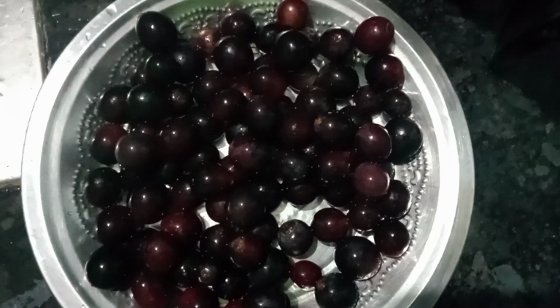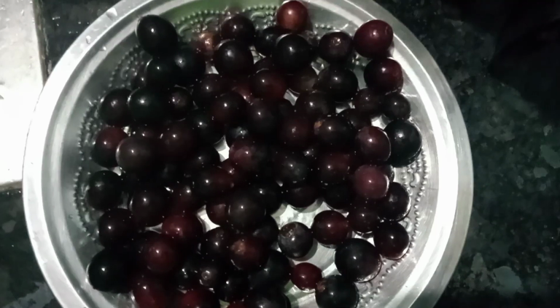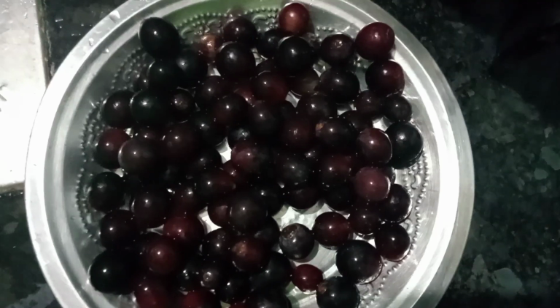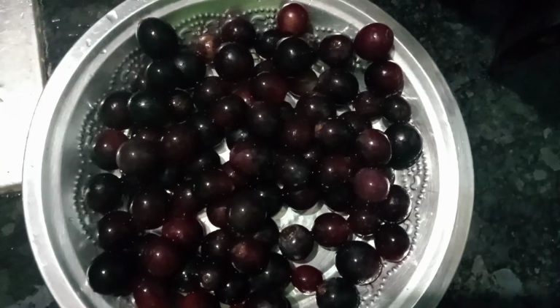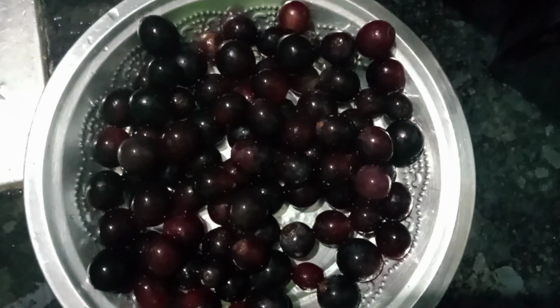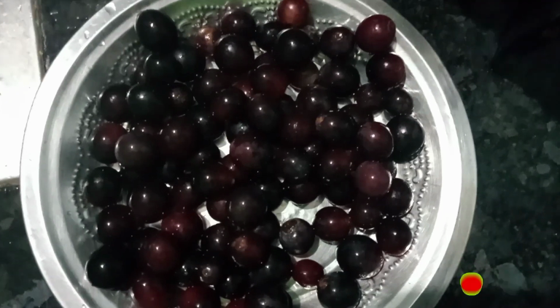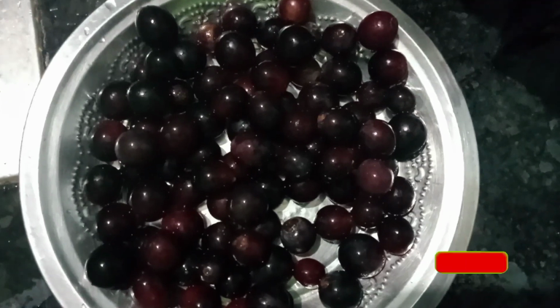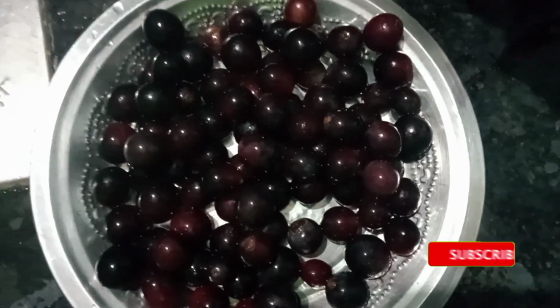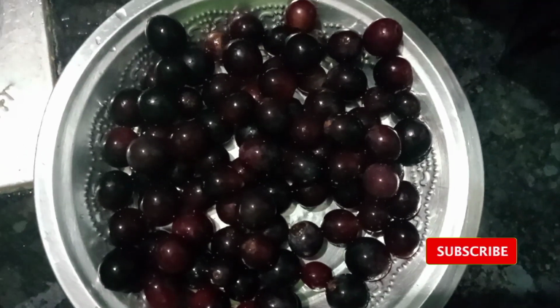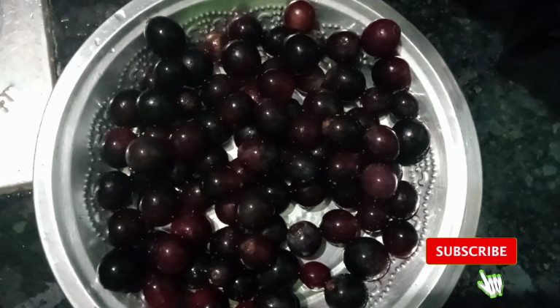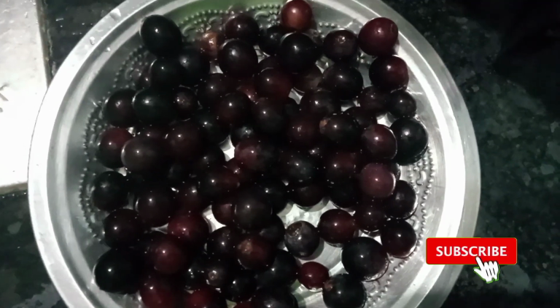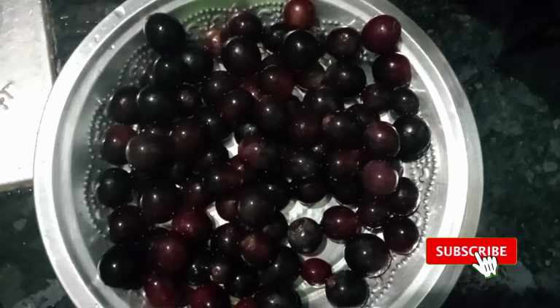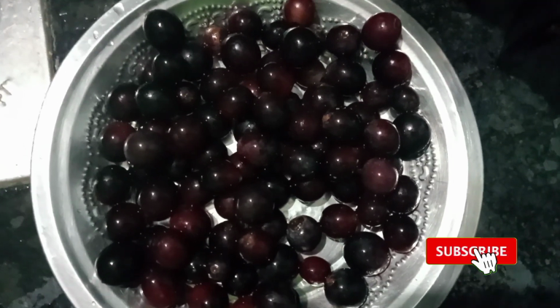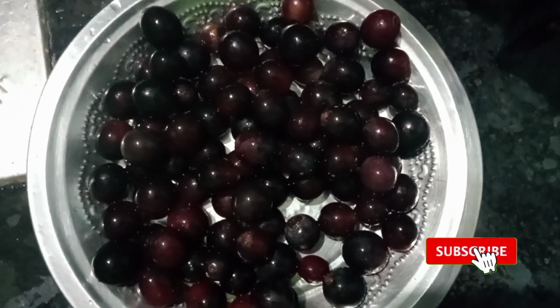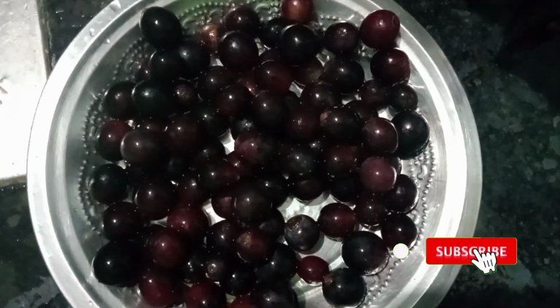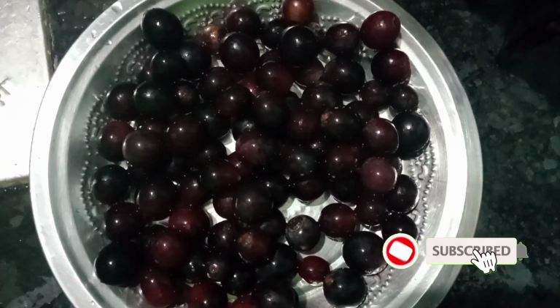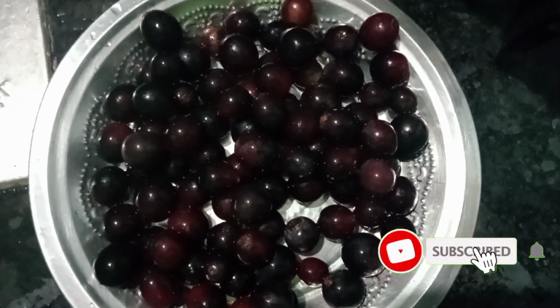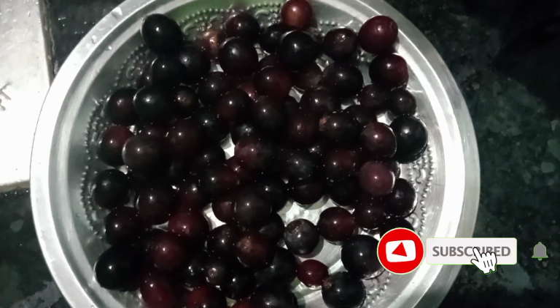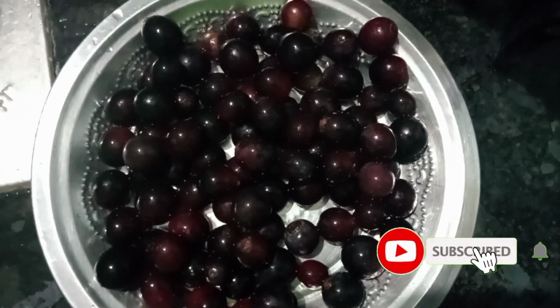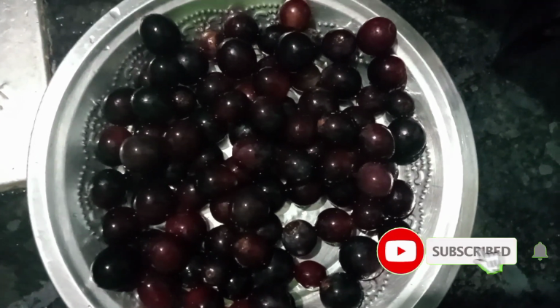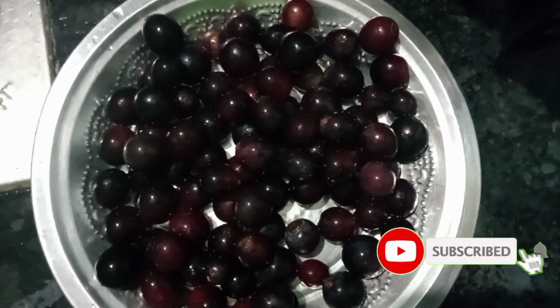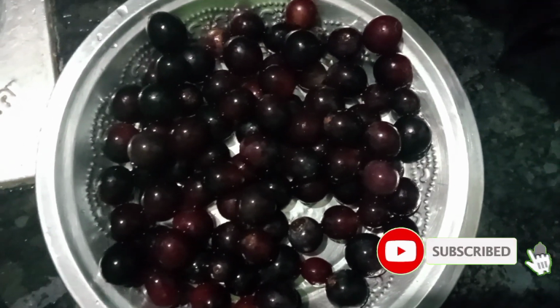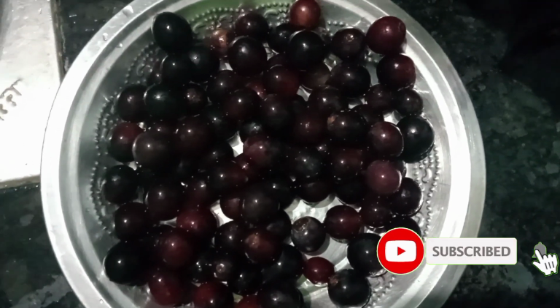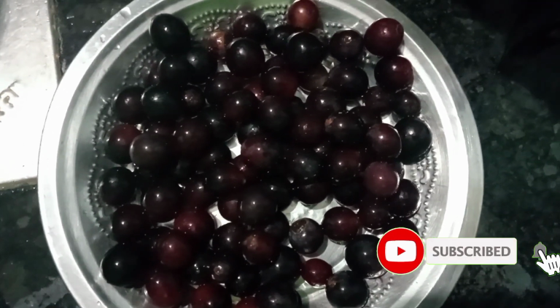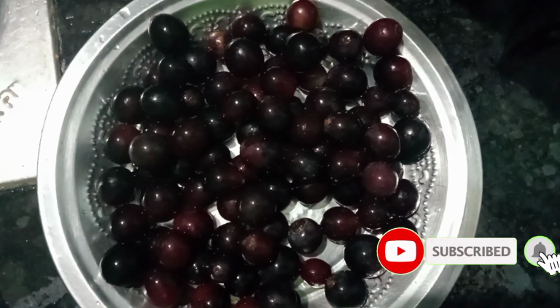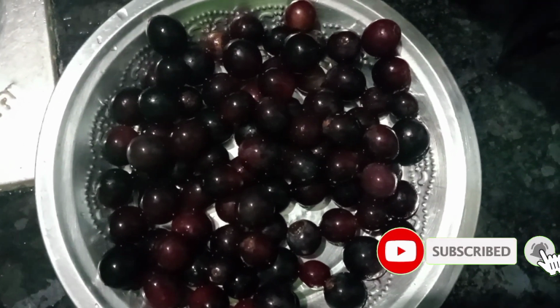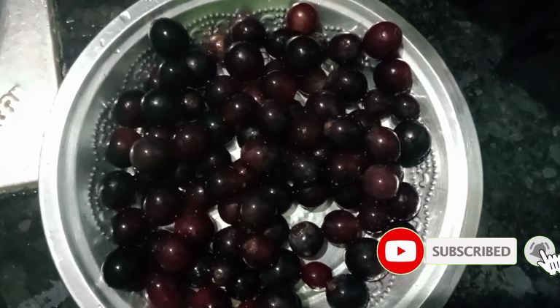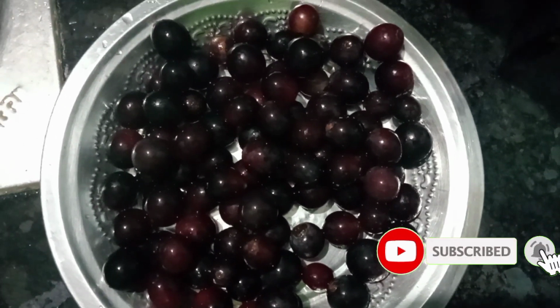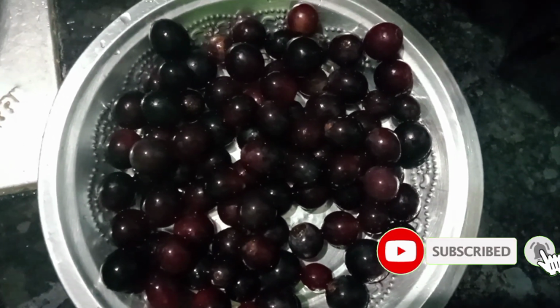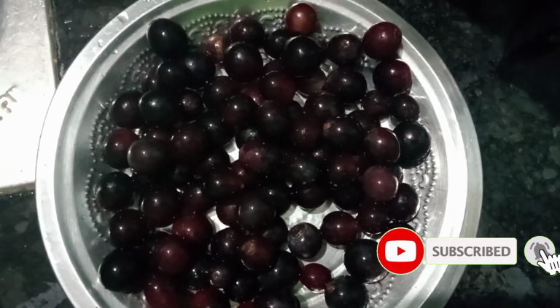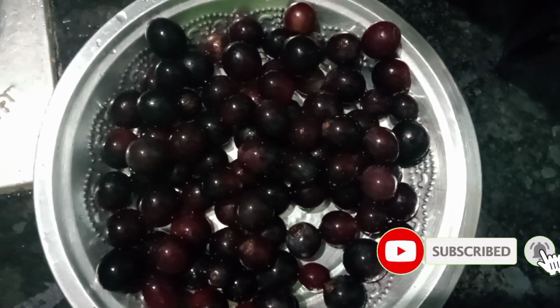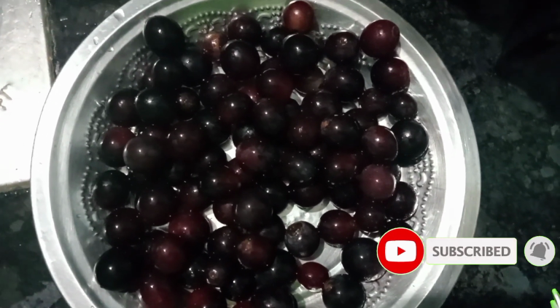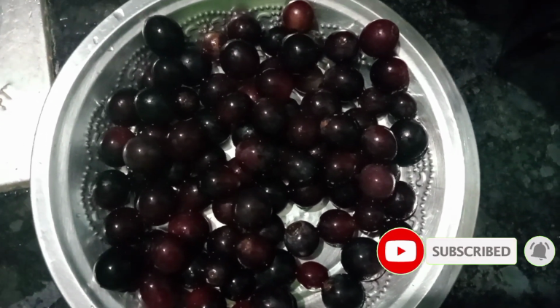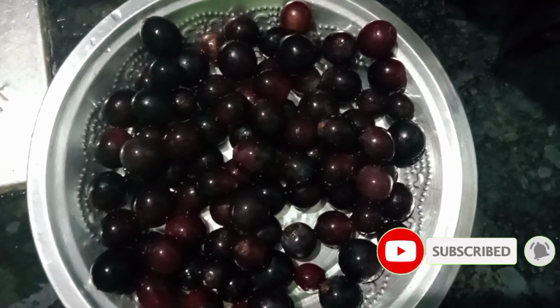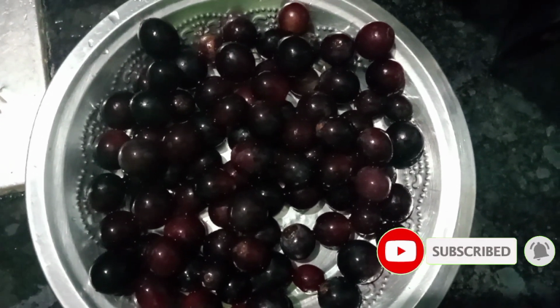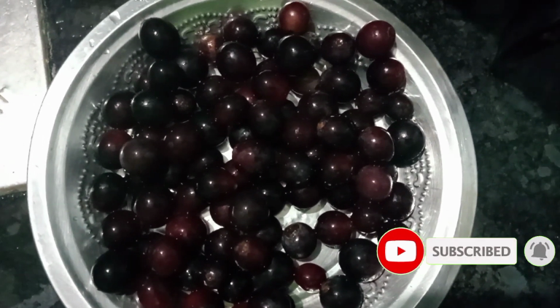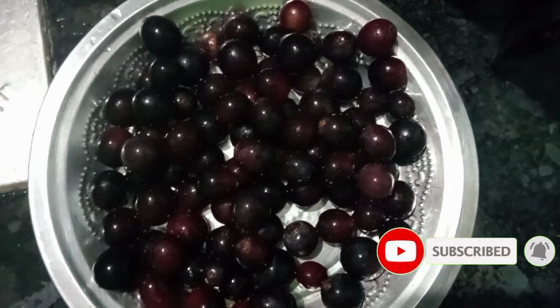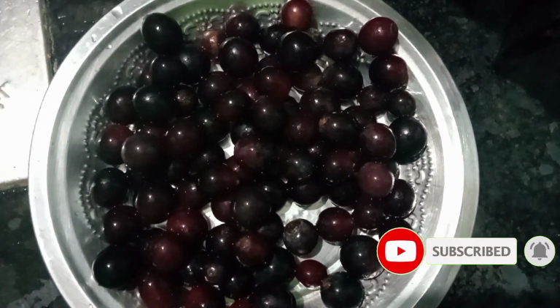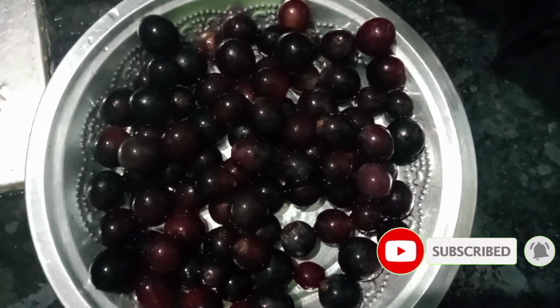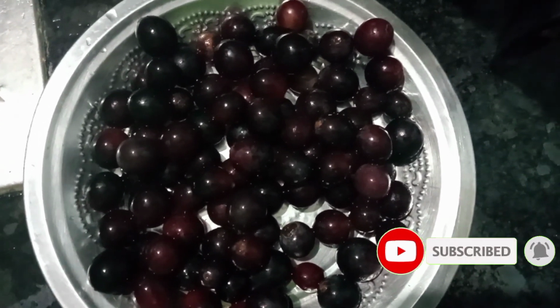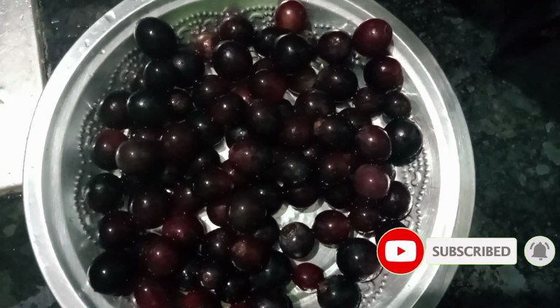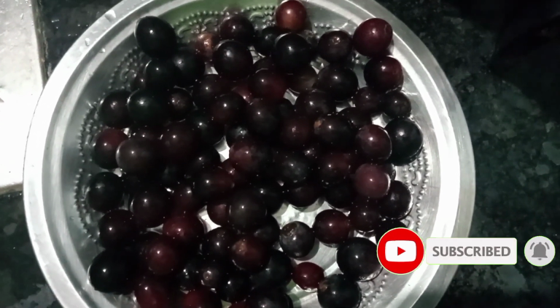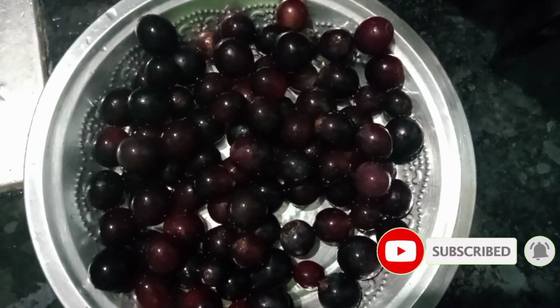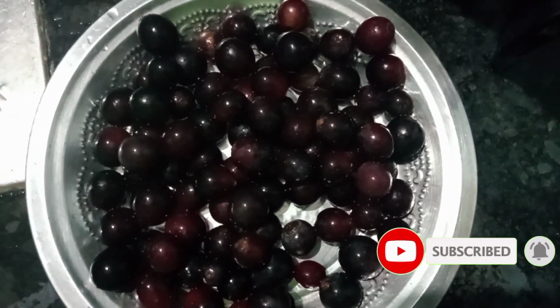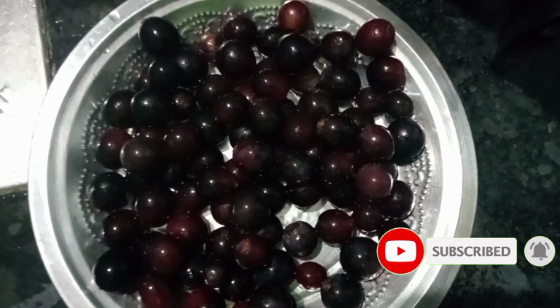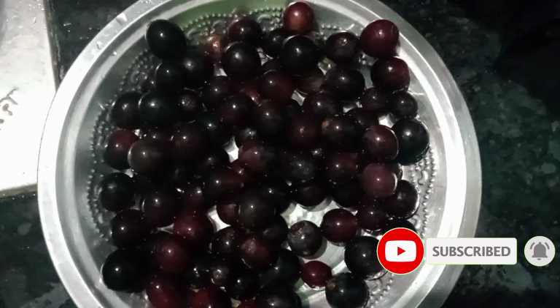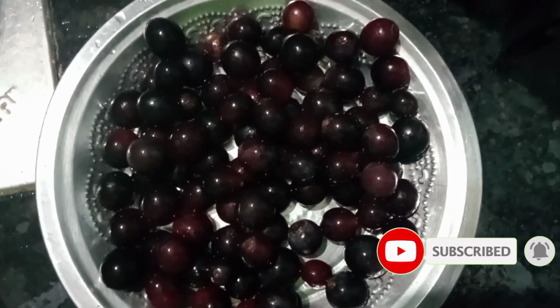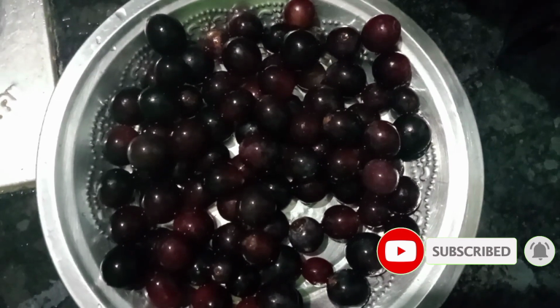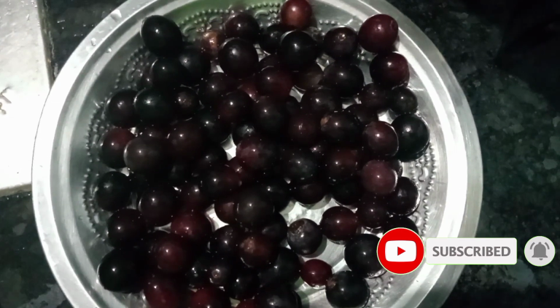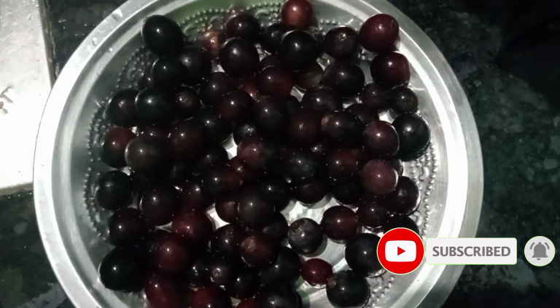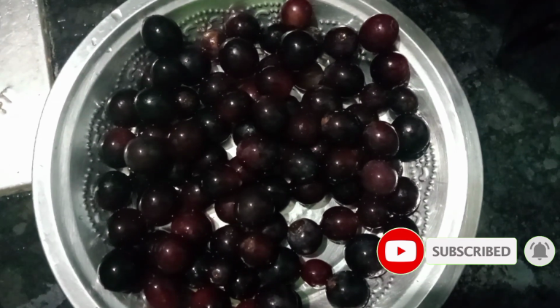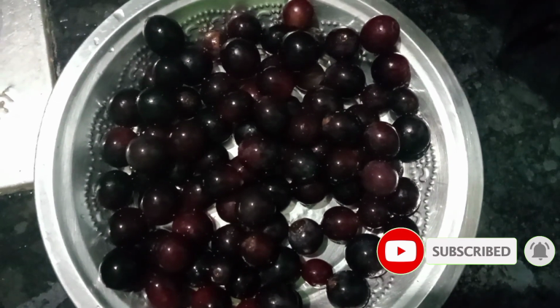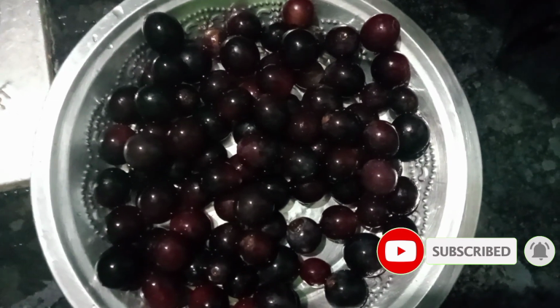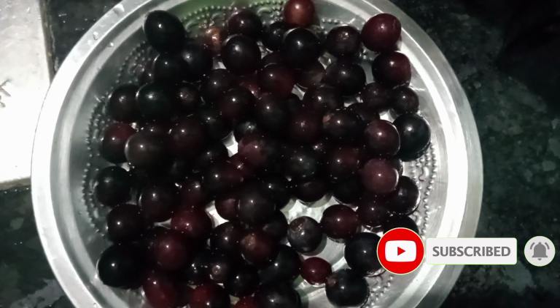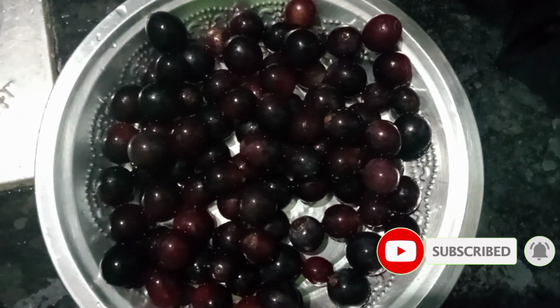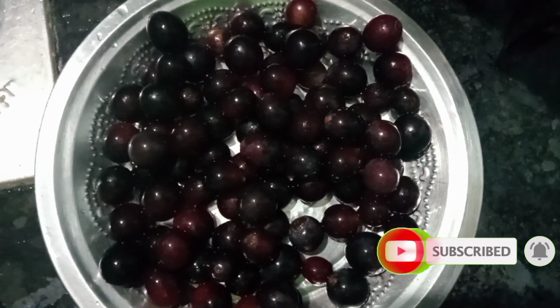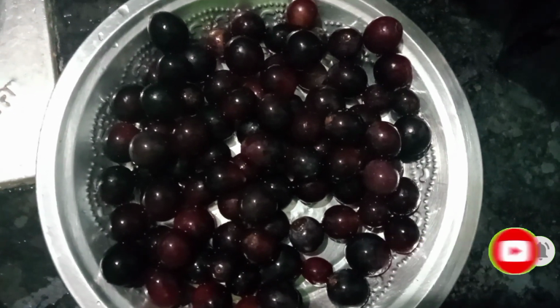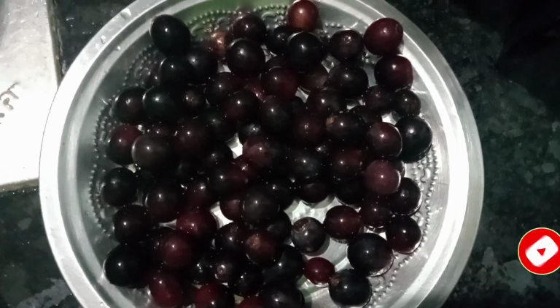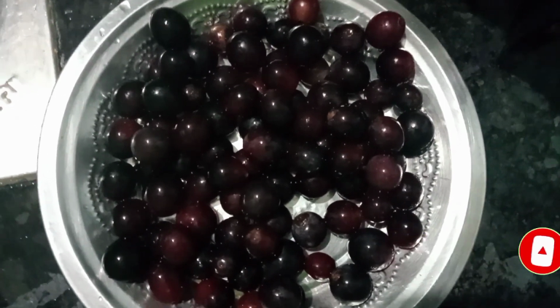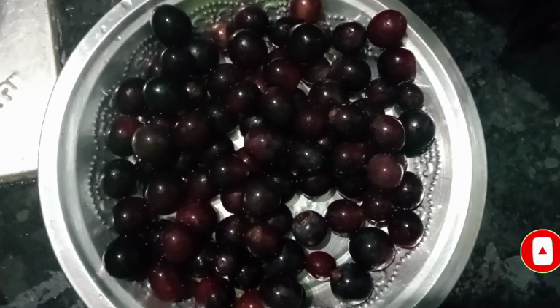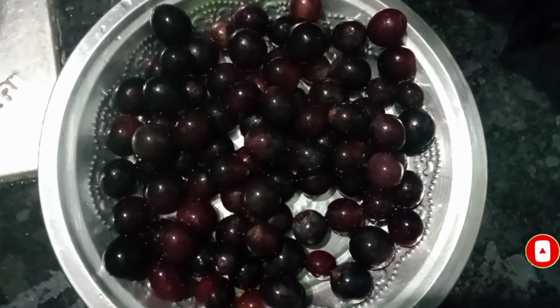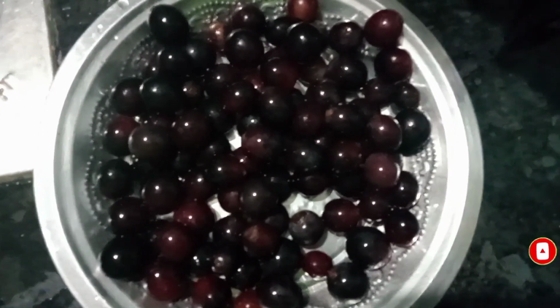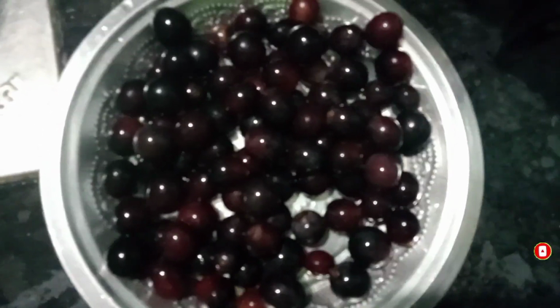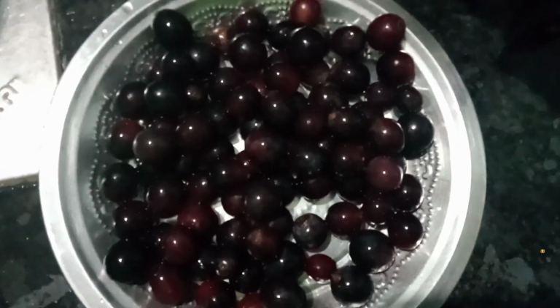Now, I will take some grape juice in my channel. This is grape juice. Then one, a mix of juice.